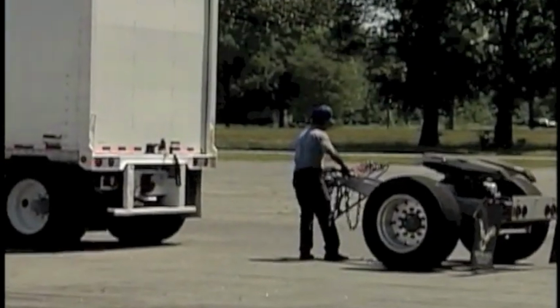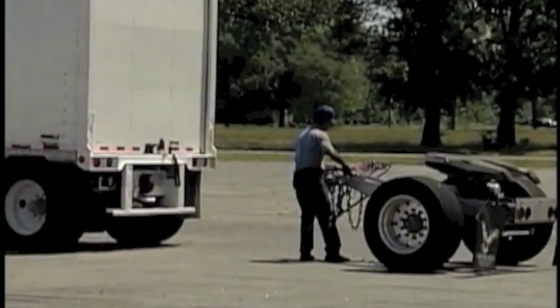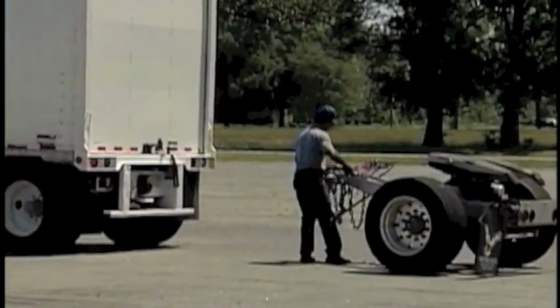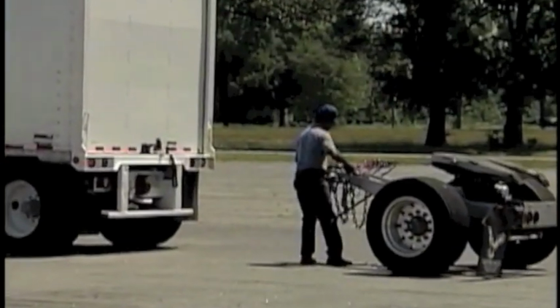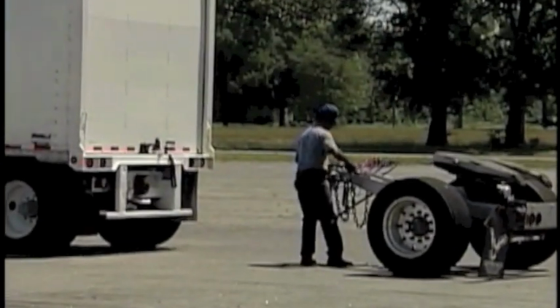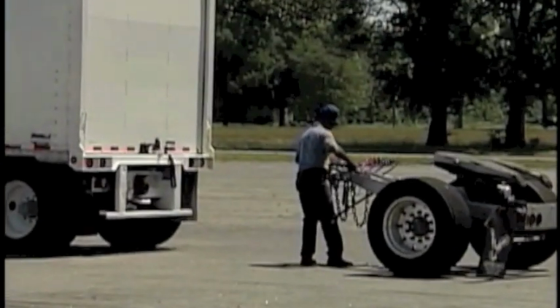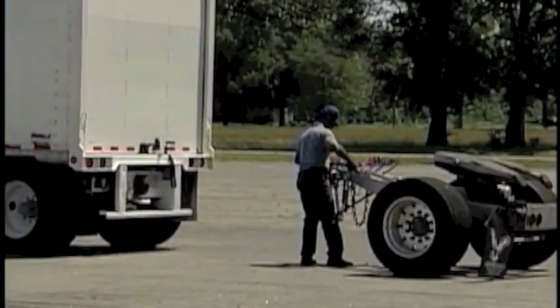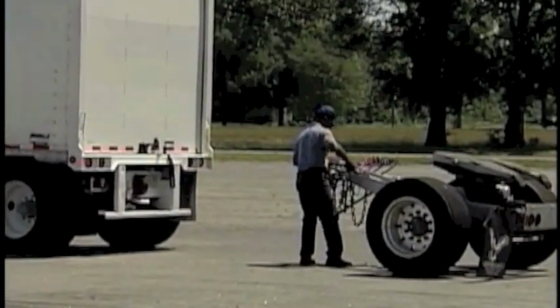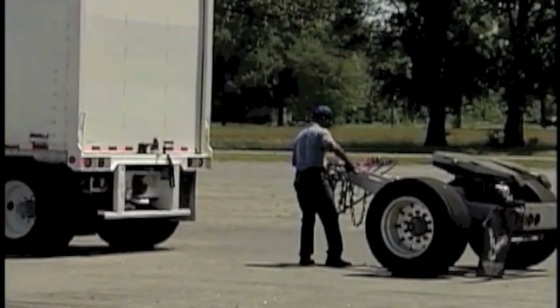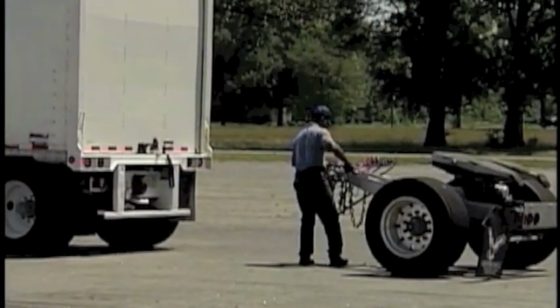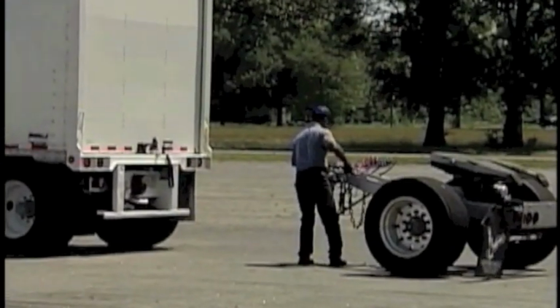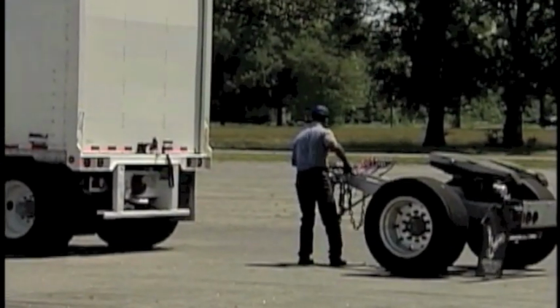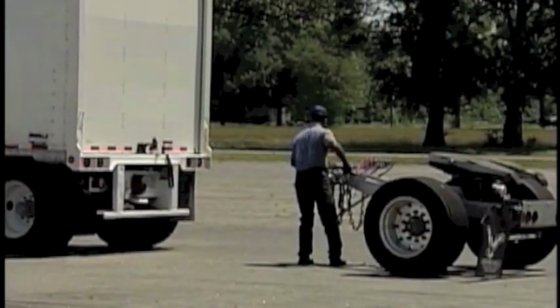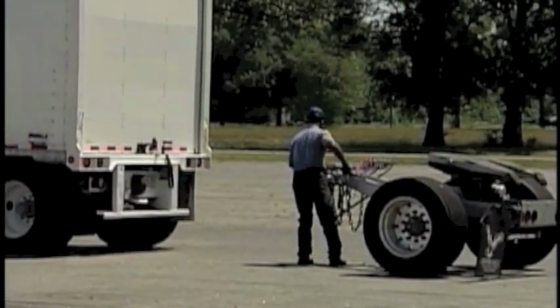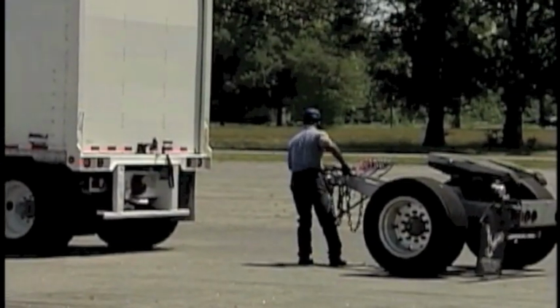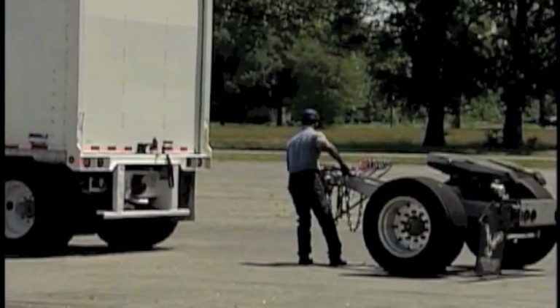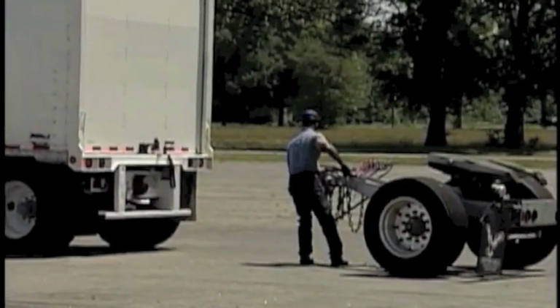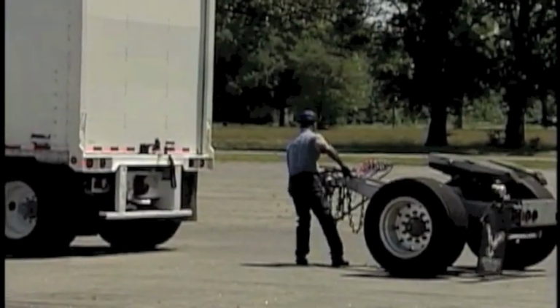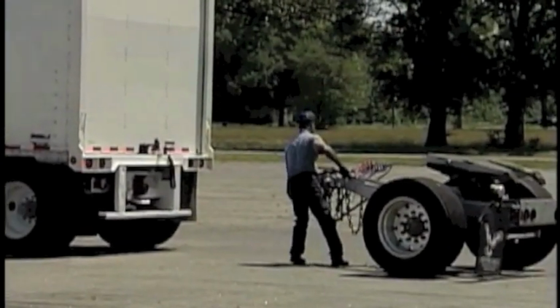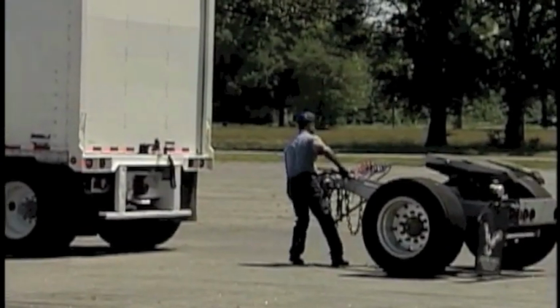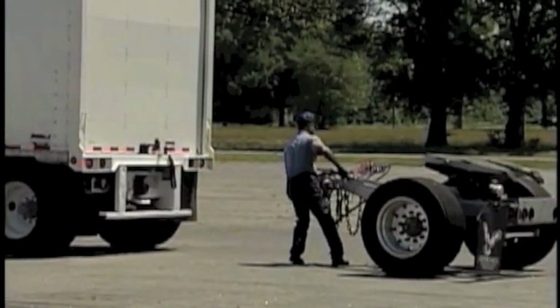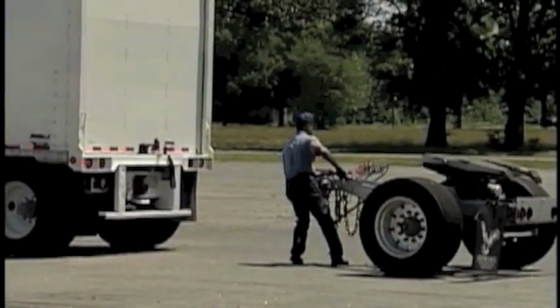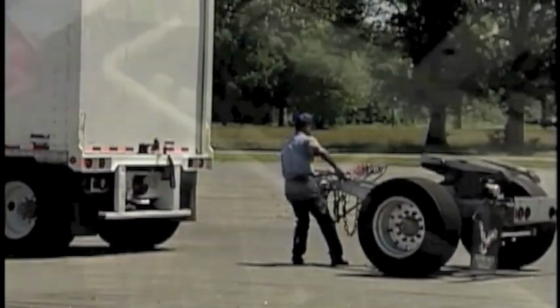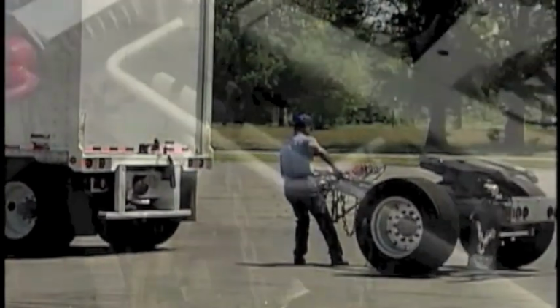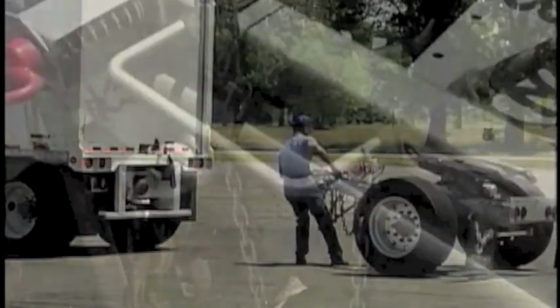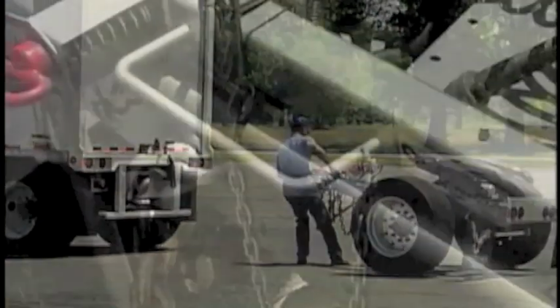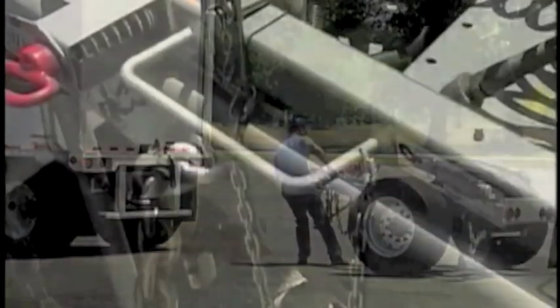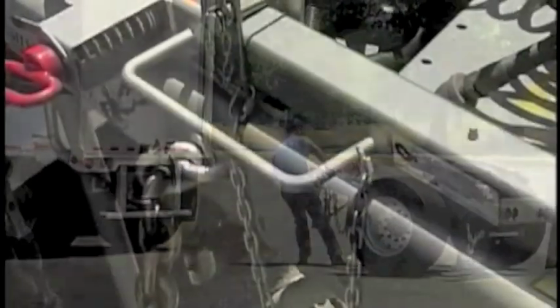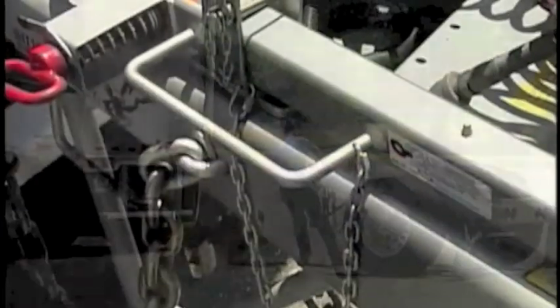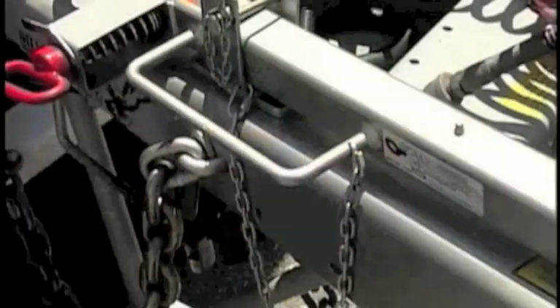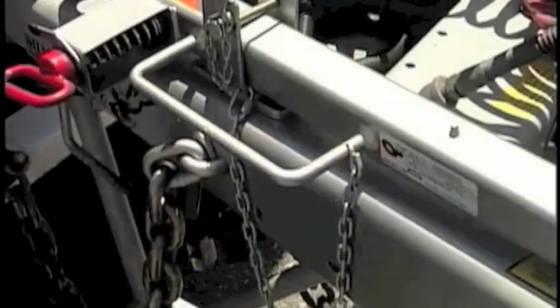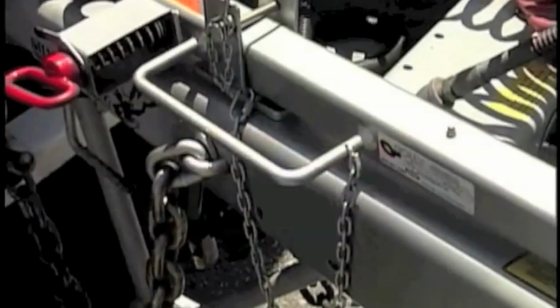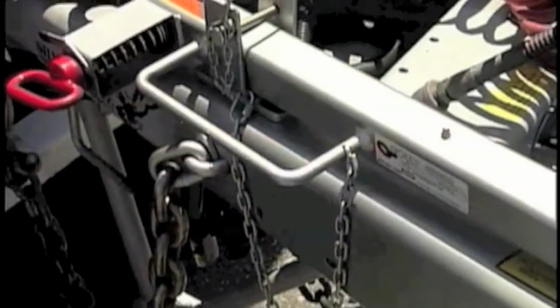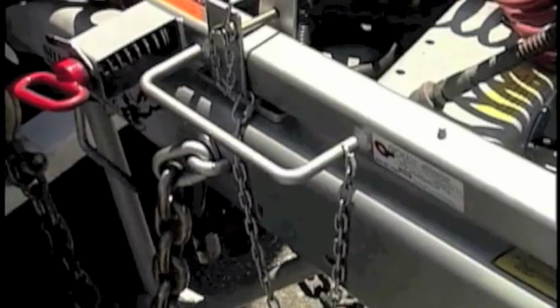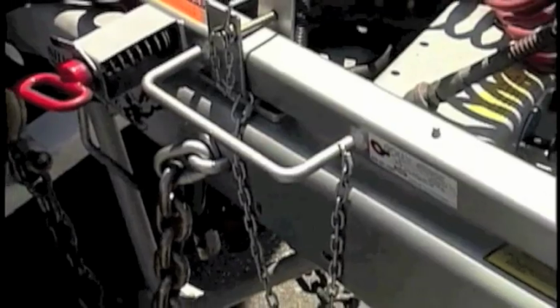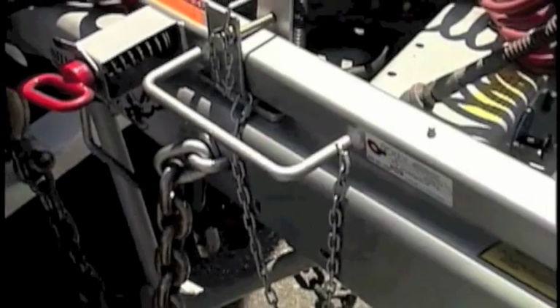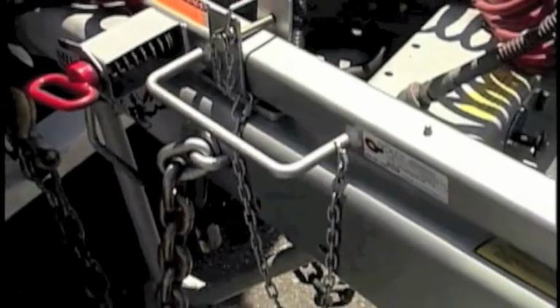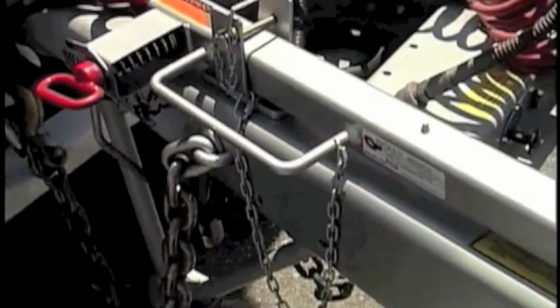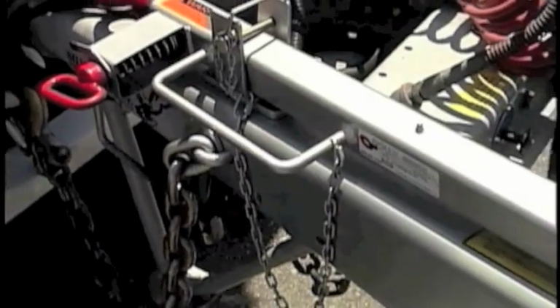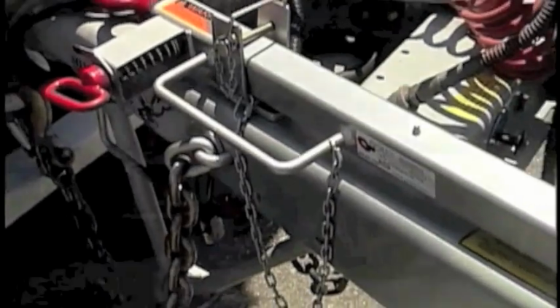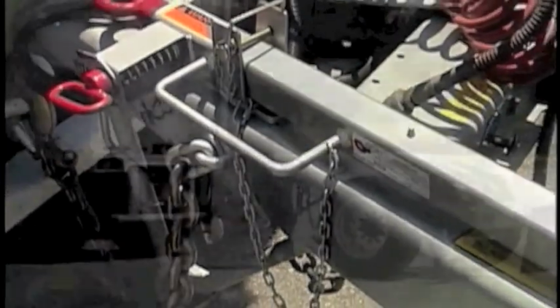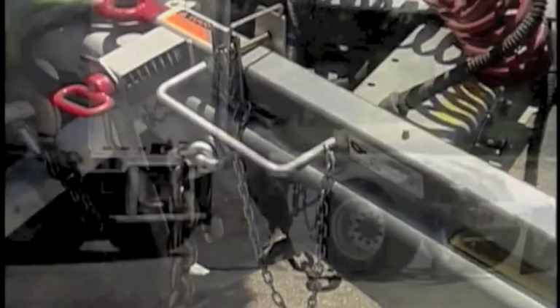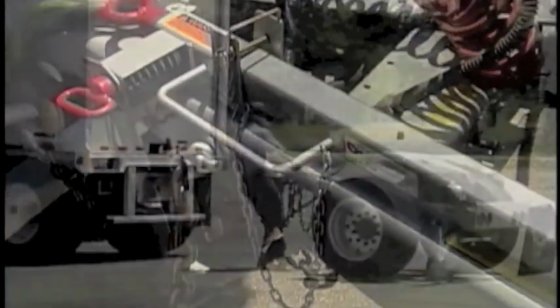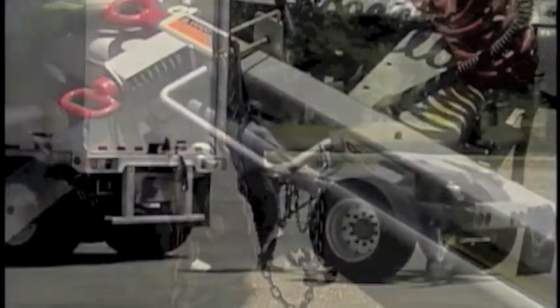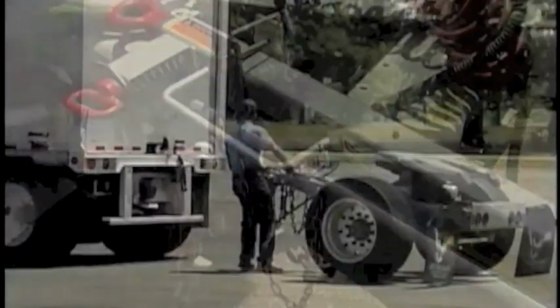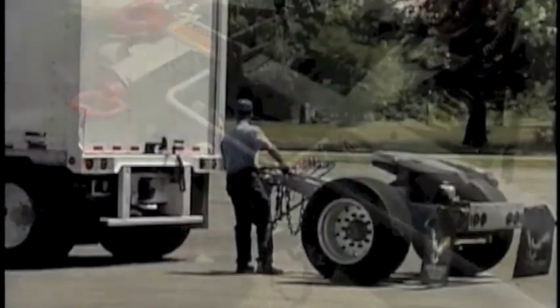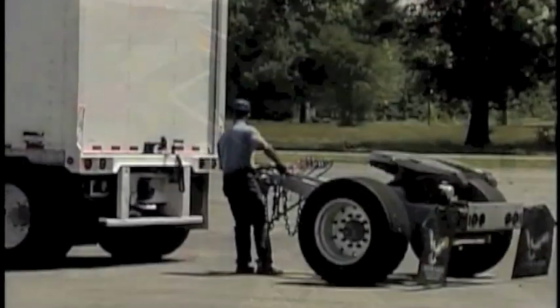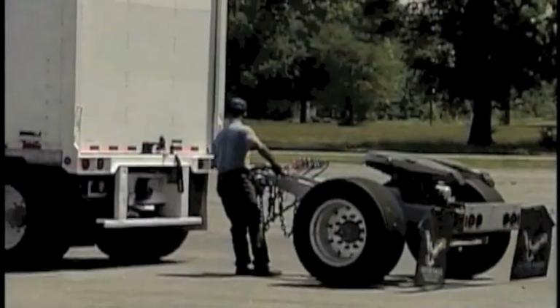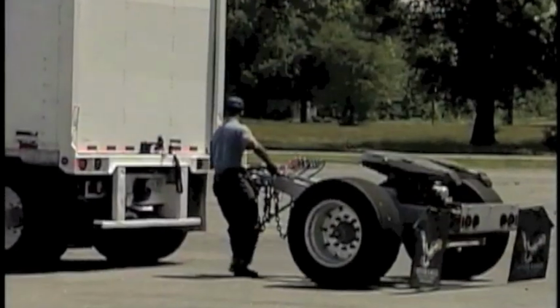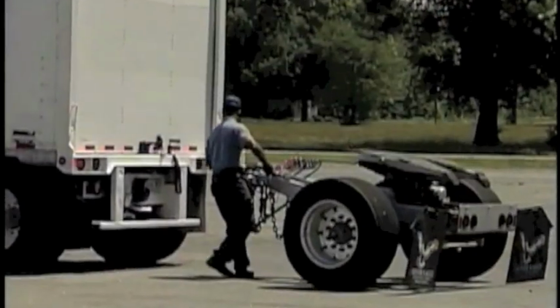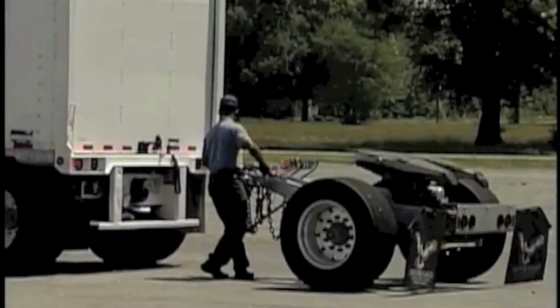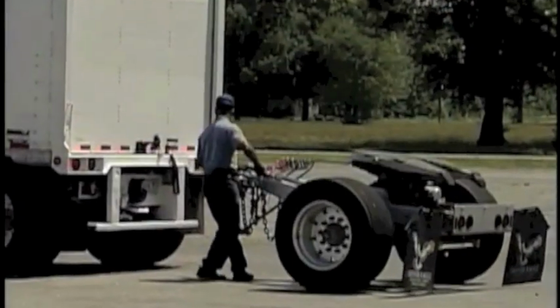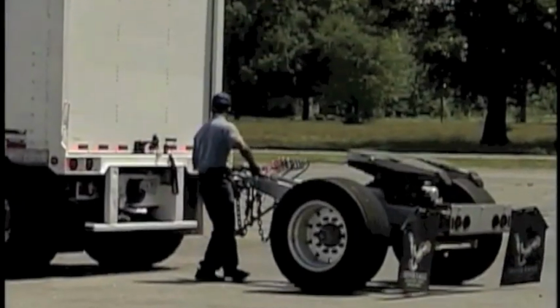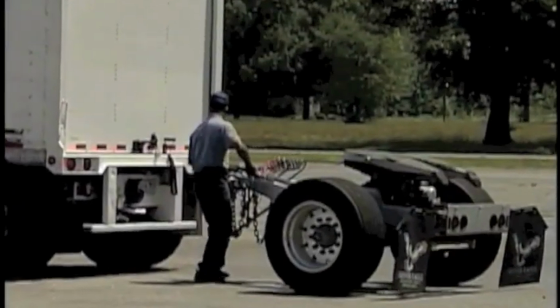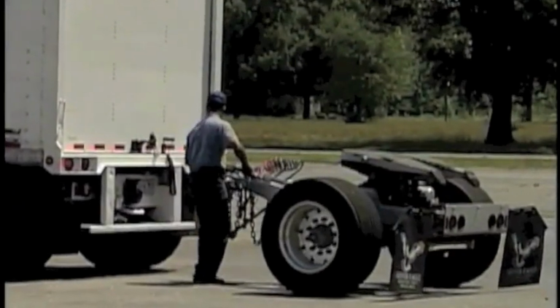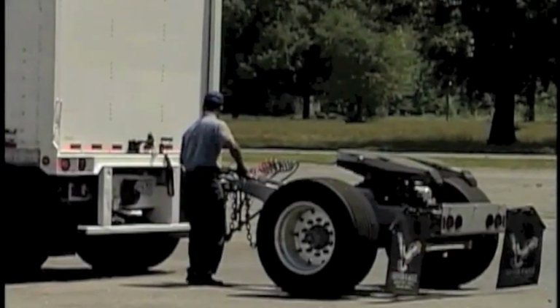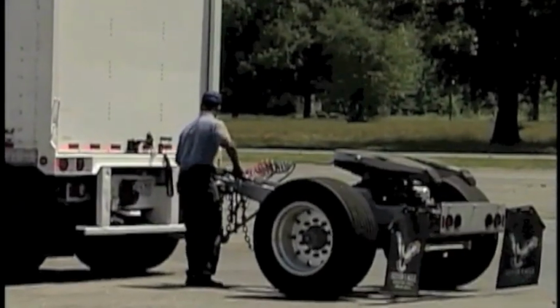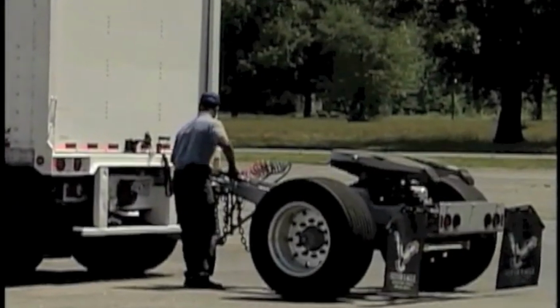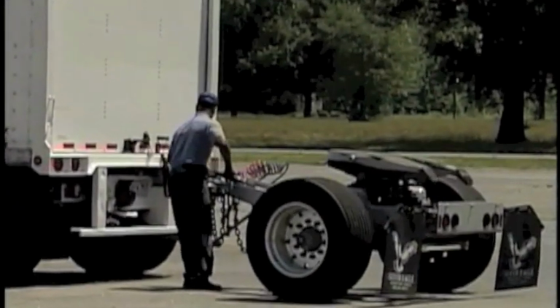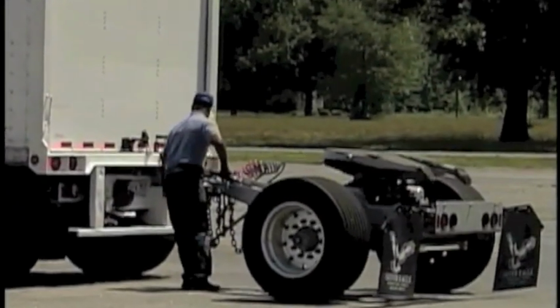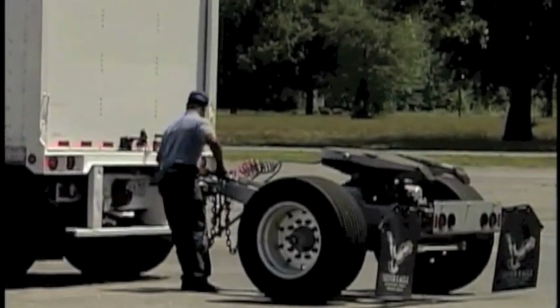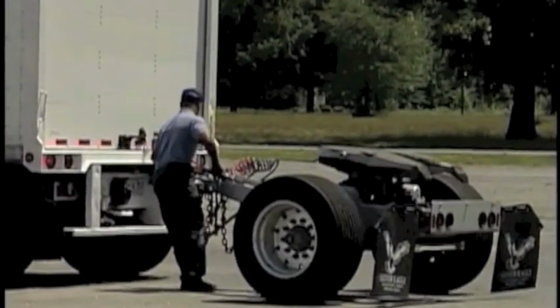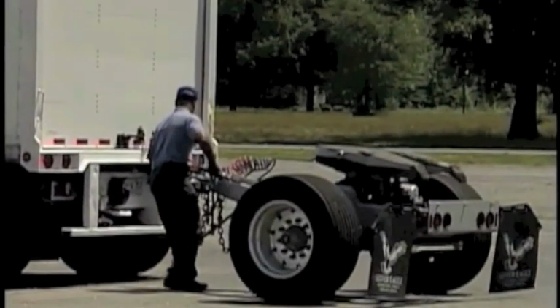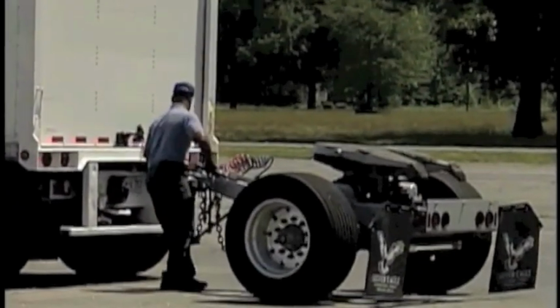The Express Converter Tool is attached to the converter dolly and is equipped with a handle to assist the driver in maneuvering the dolly safely.